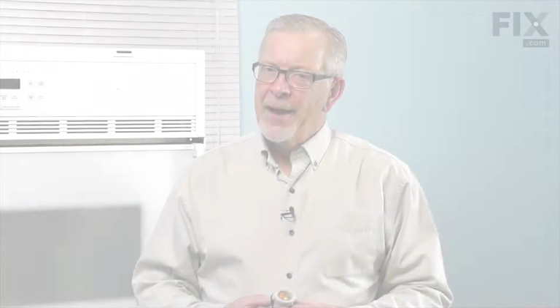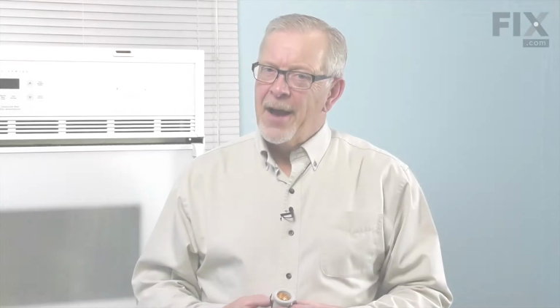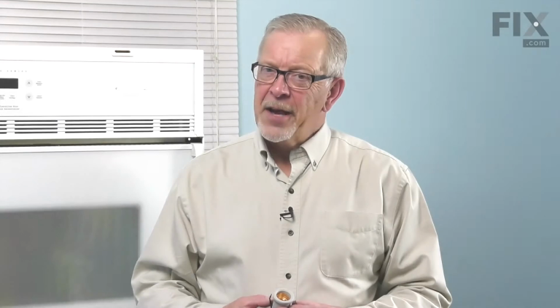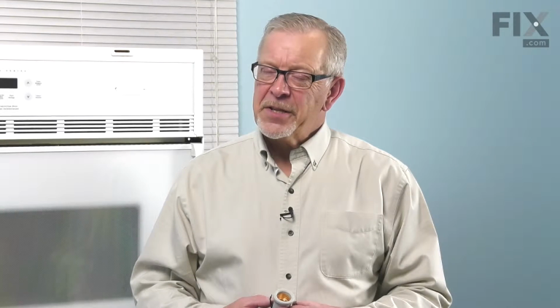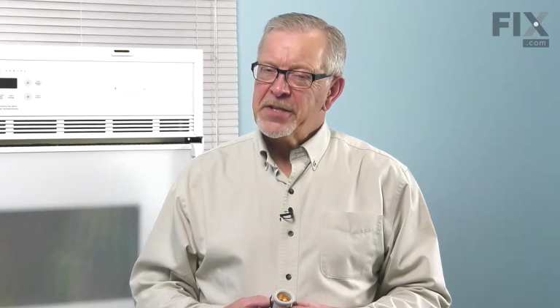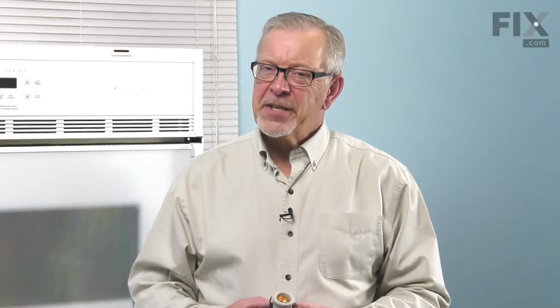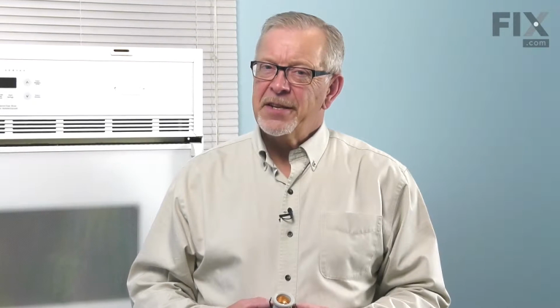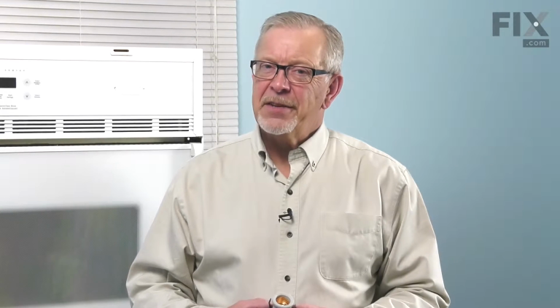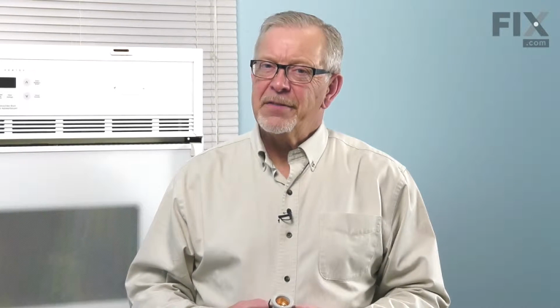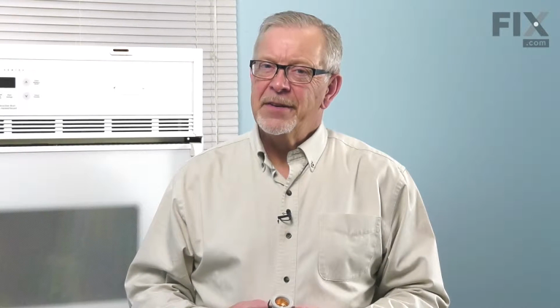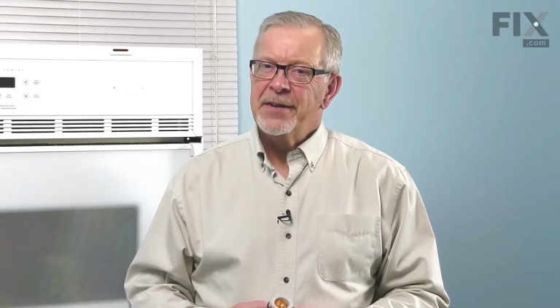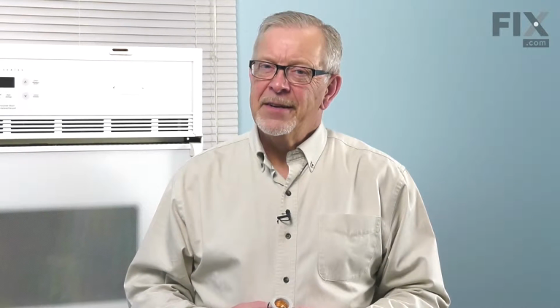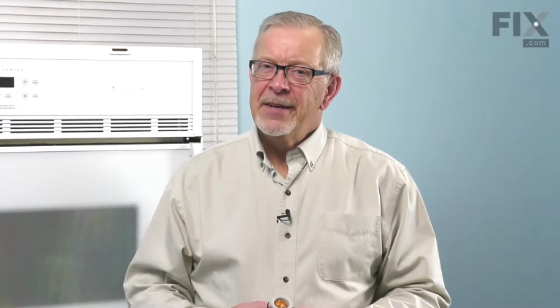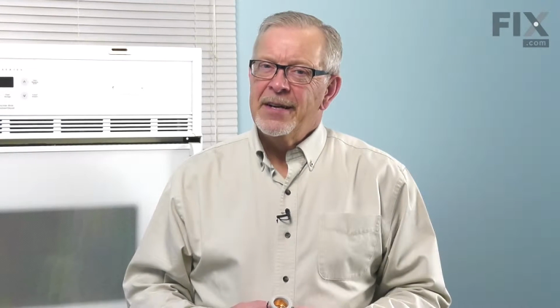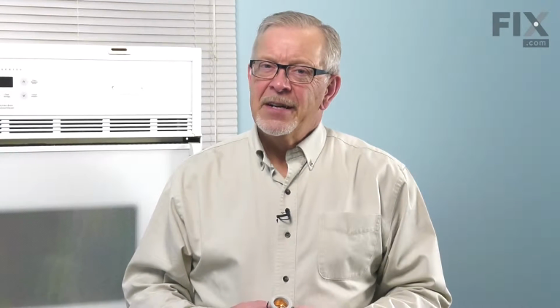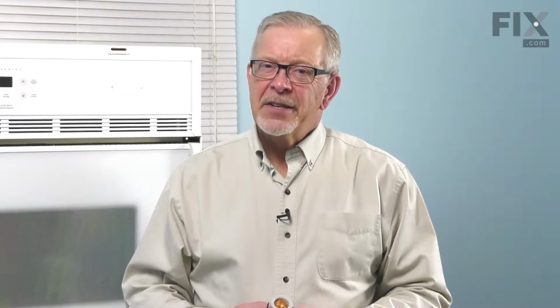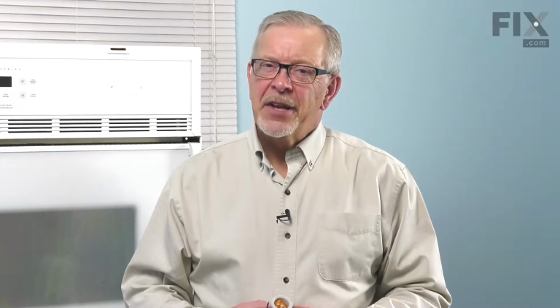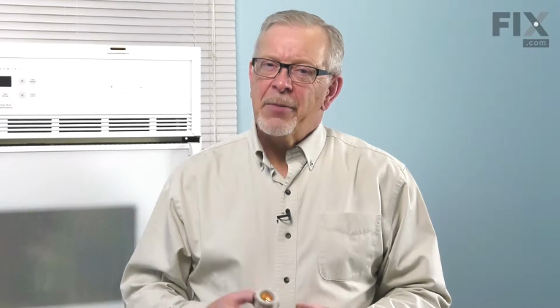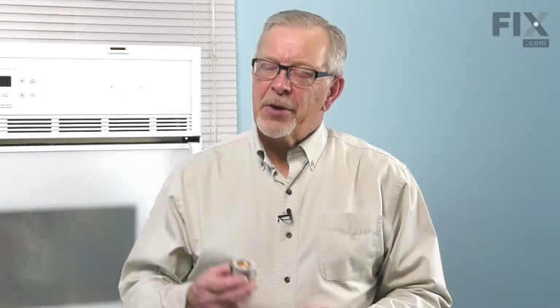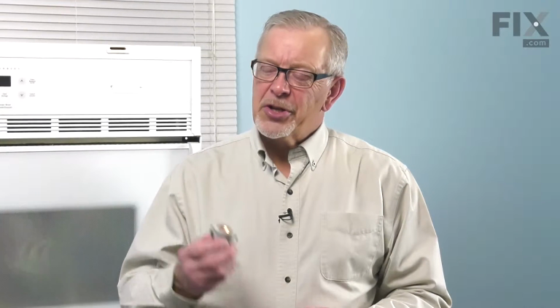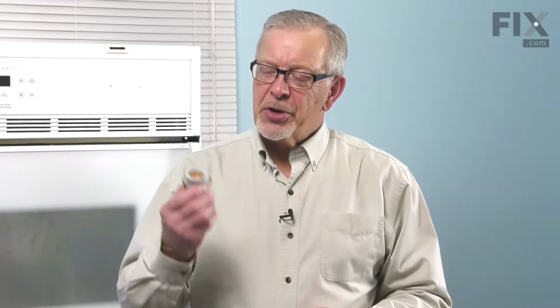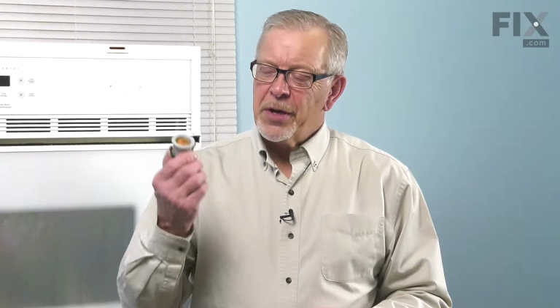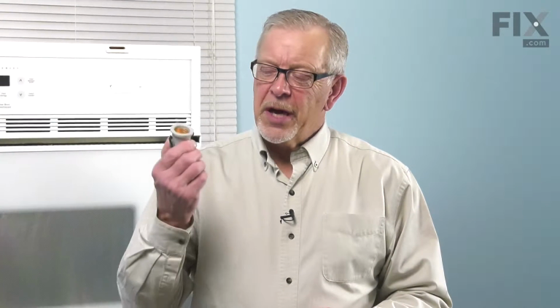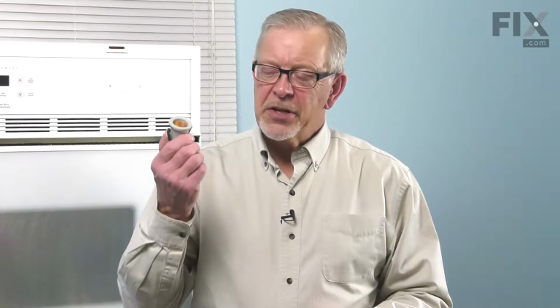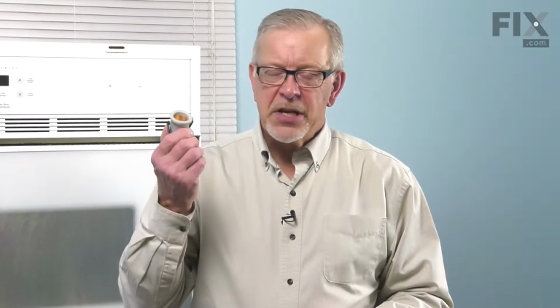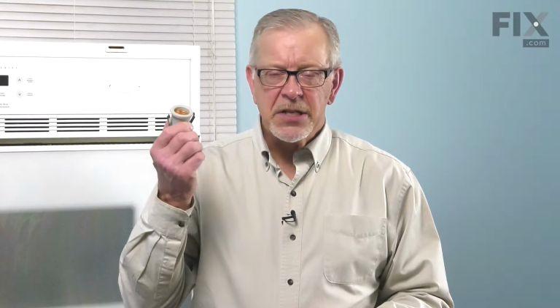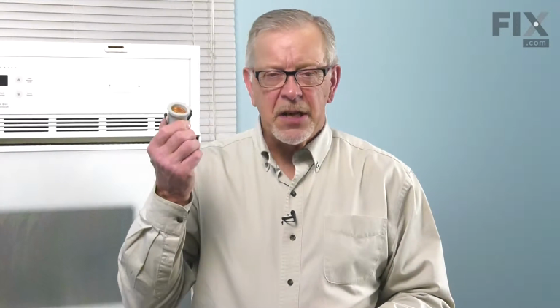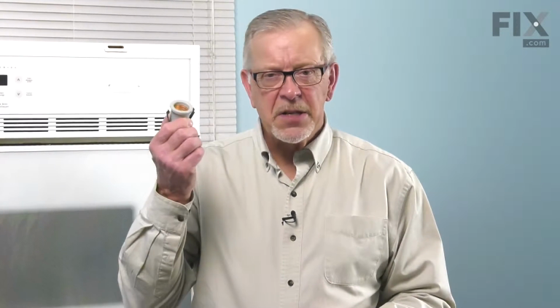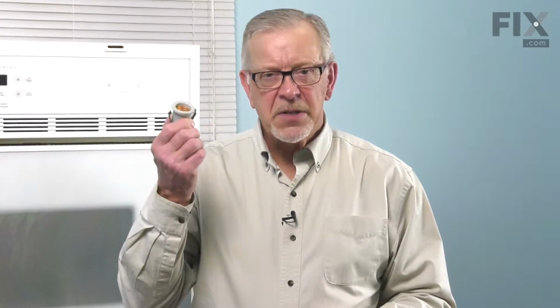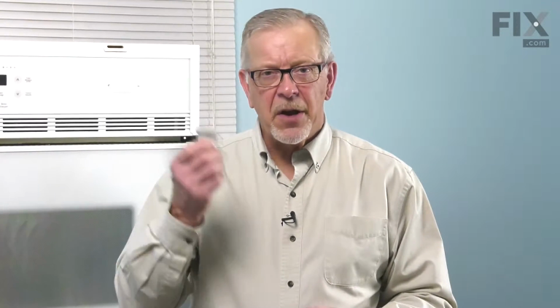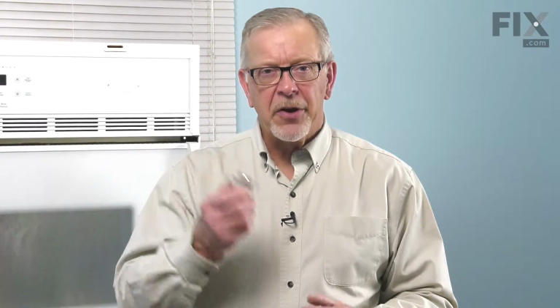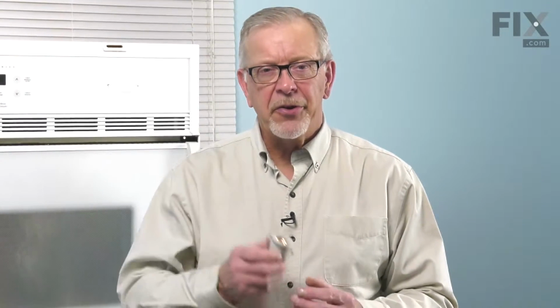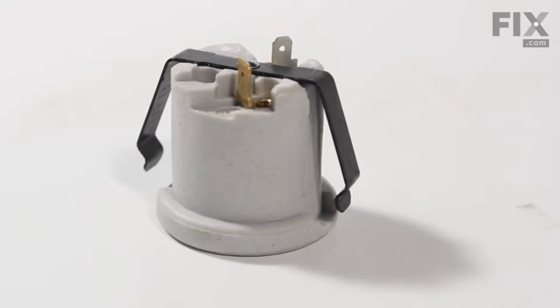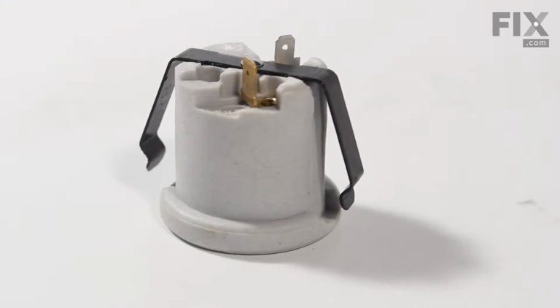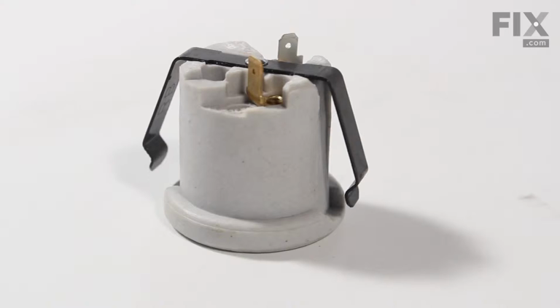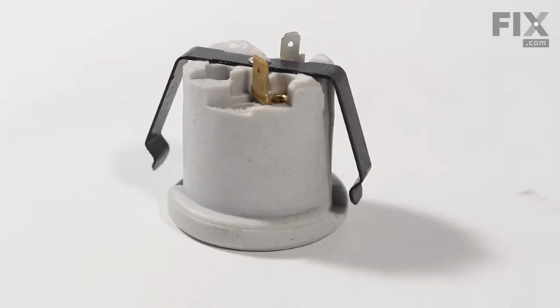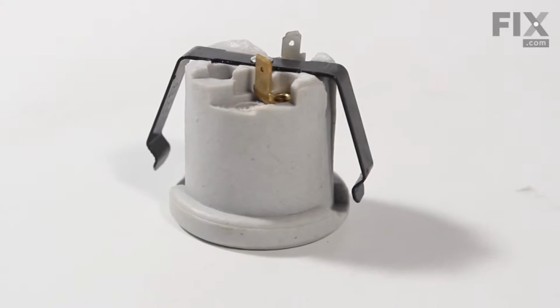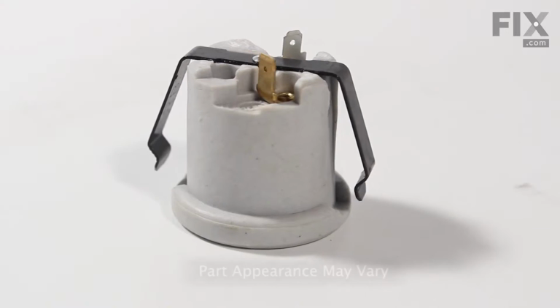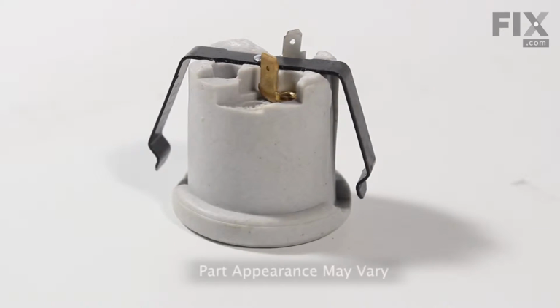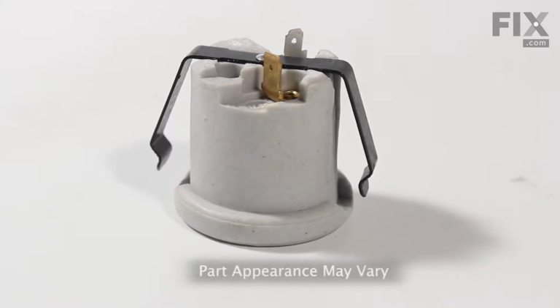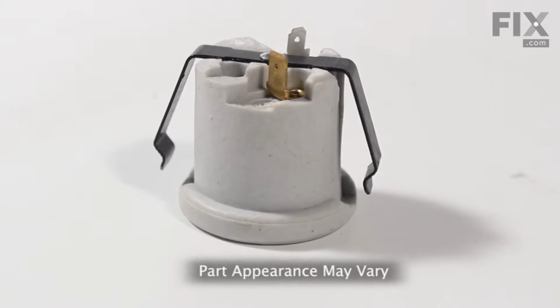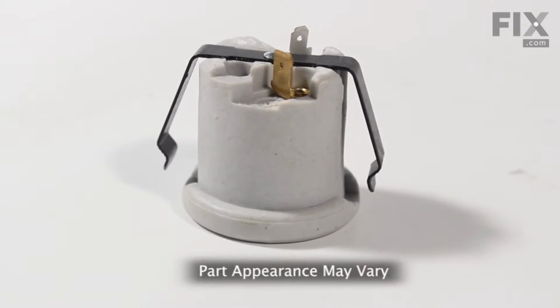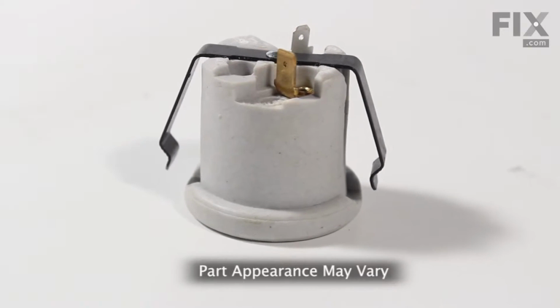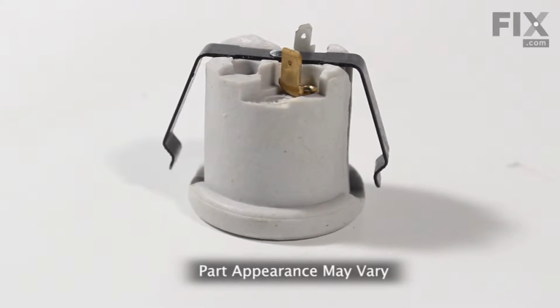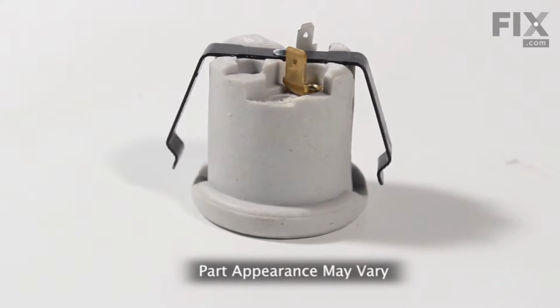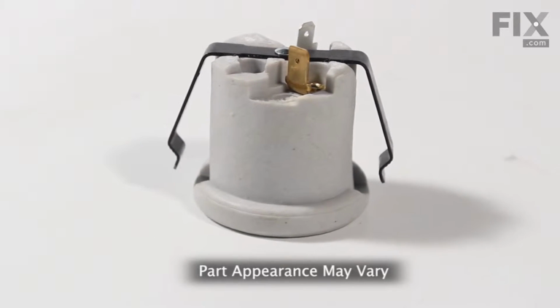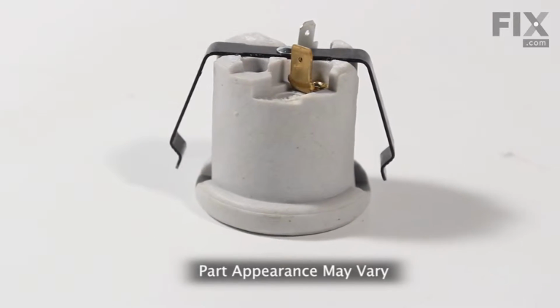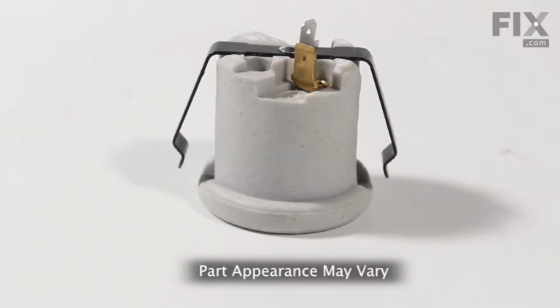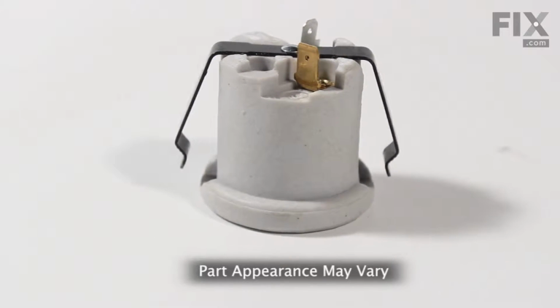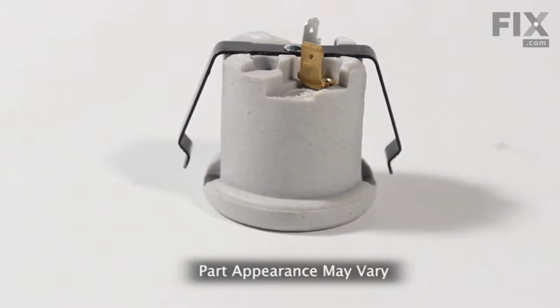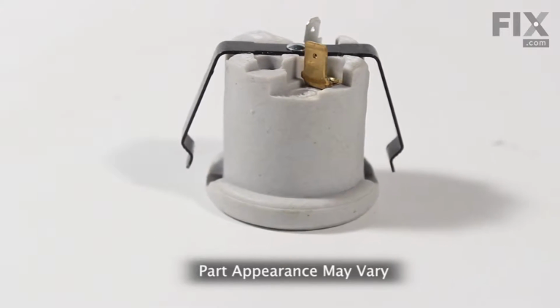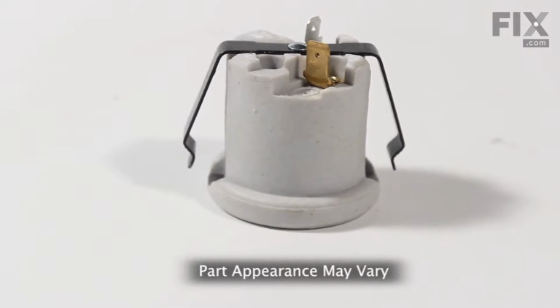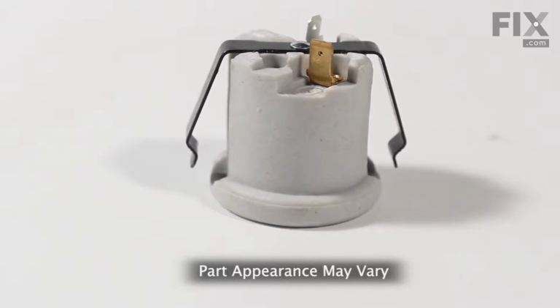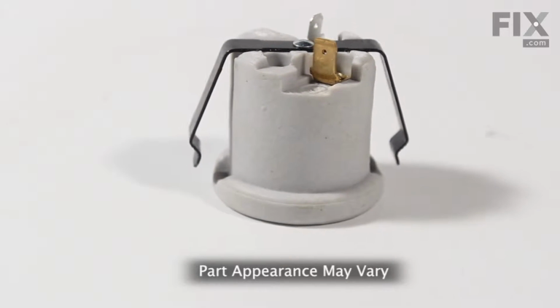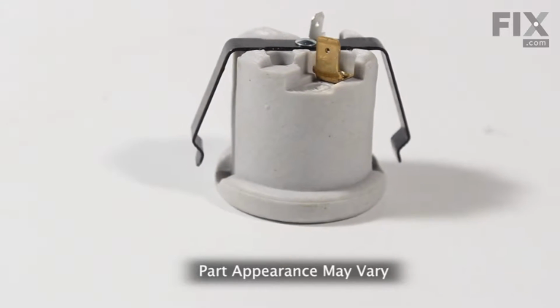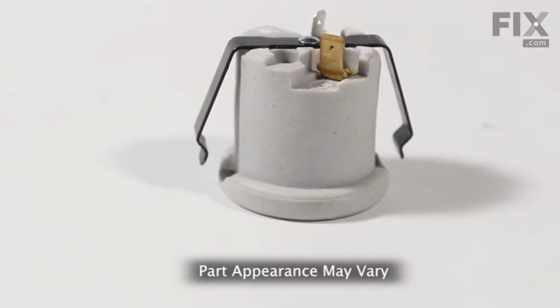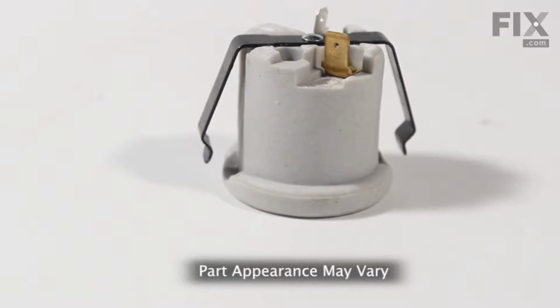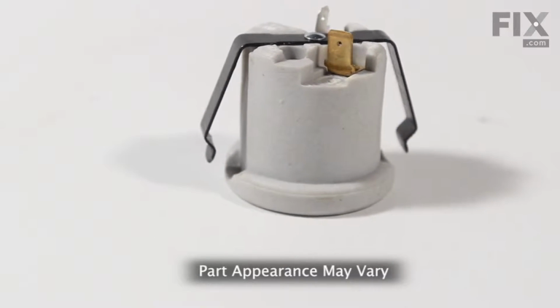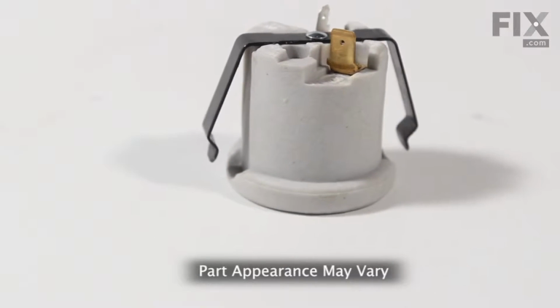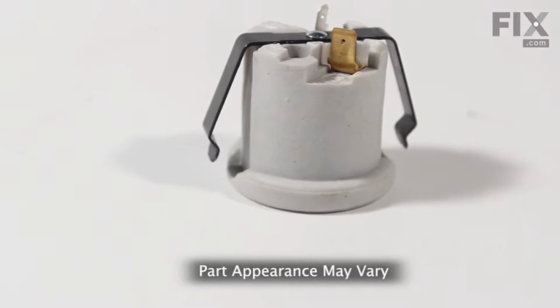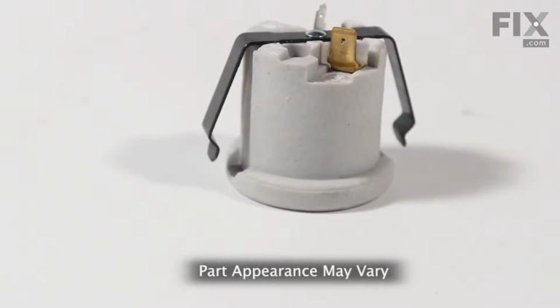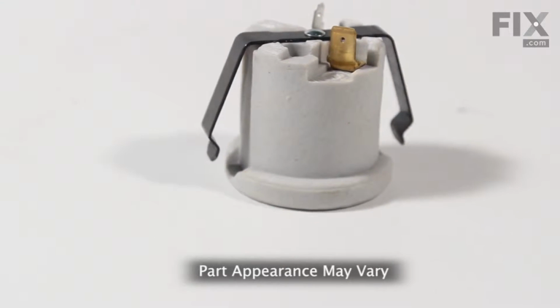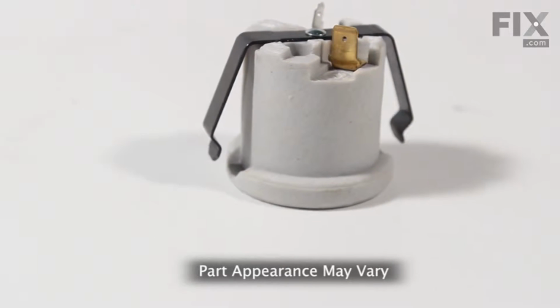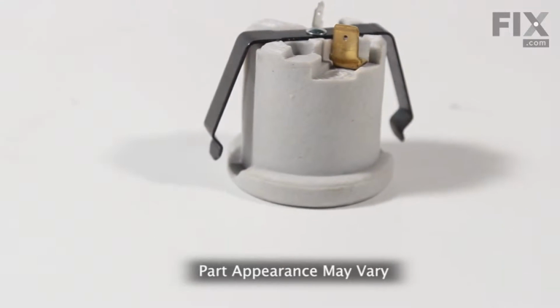Hi, it's Steve. Today we're going to show you how to change the light socket on your oven. It's a really easy job. Let me show you how we do it.